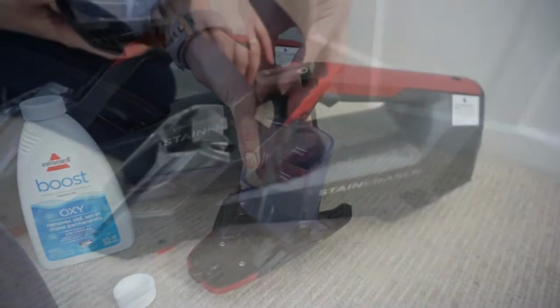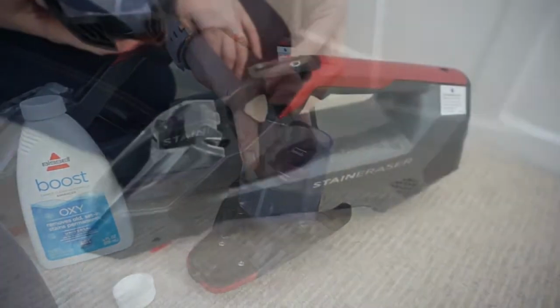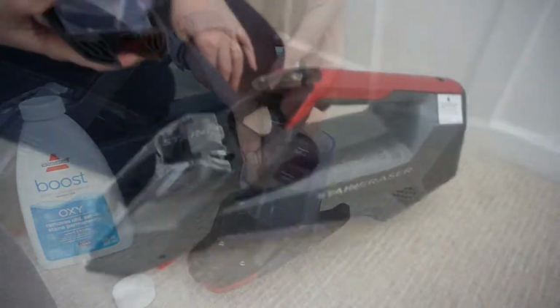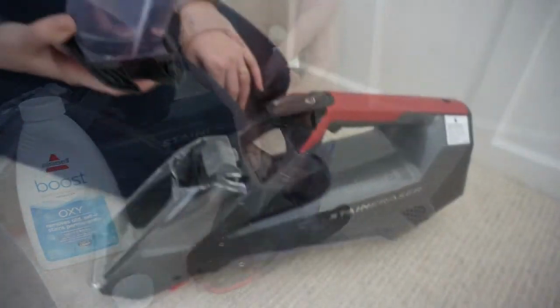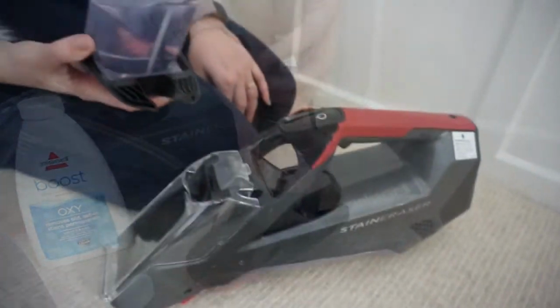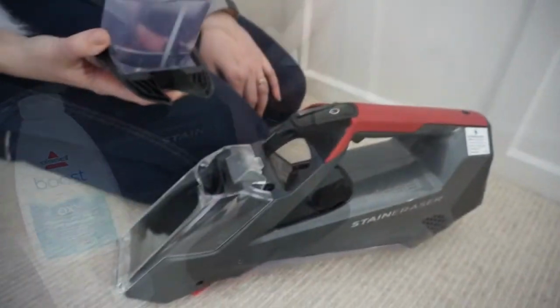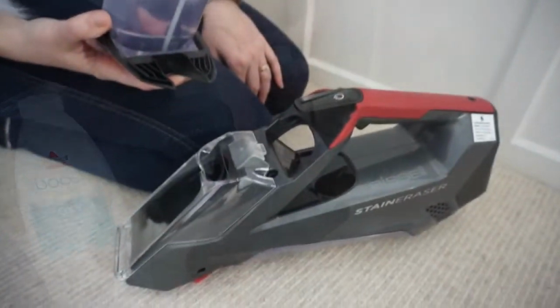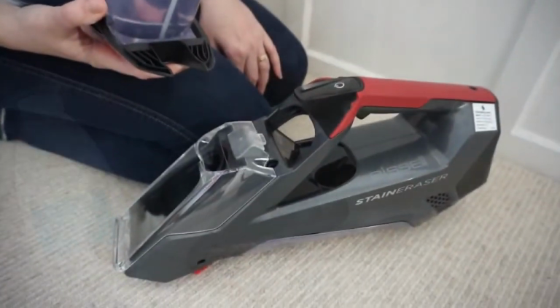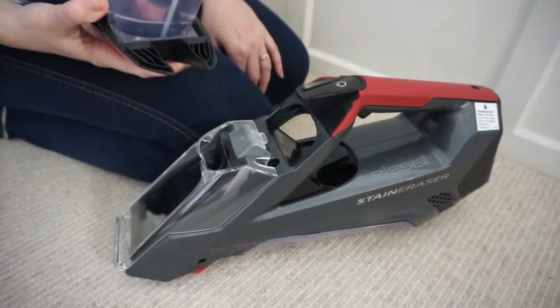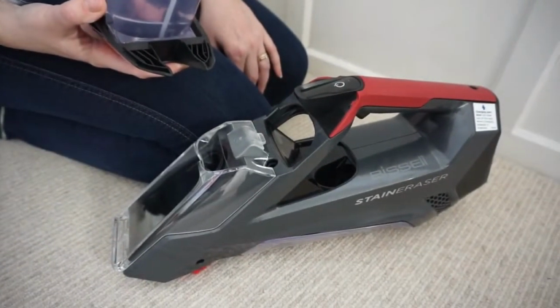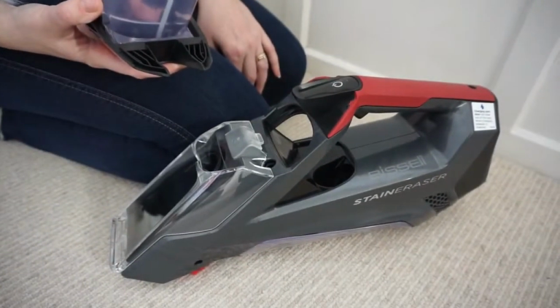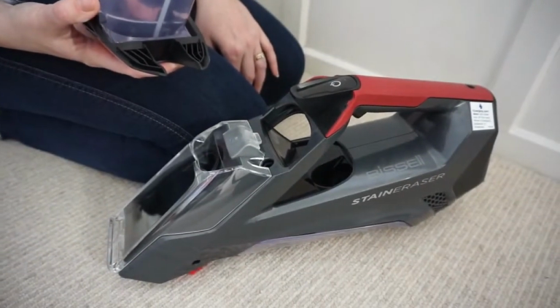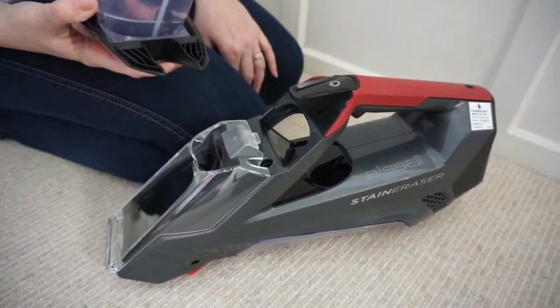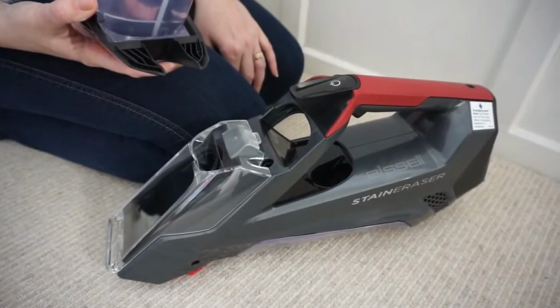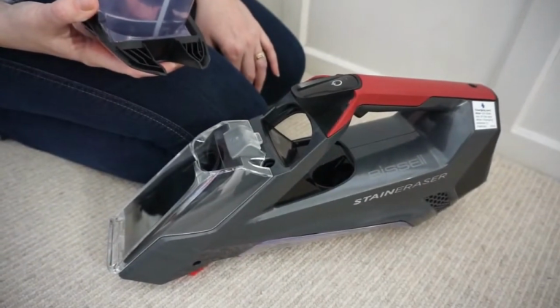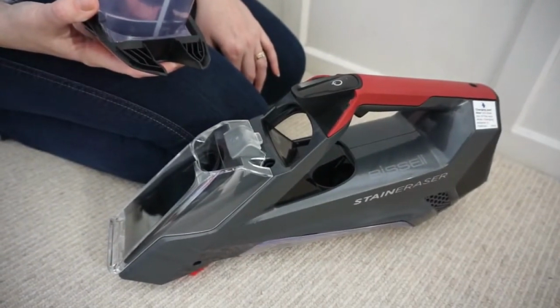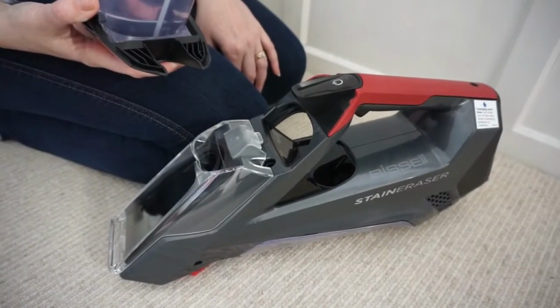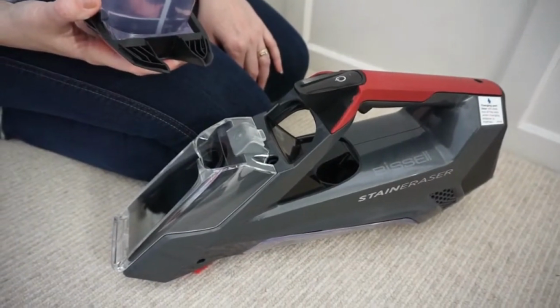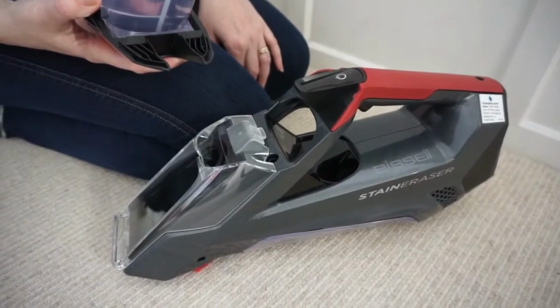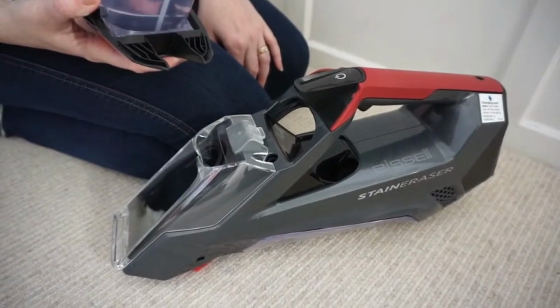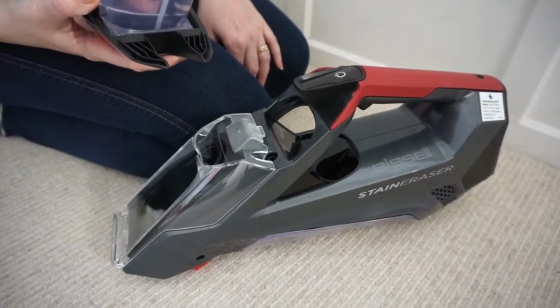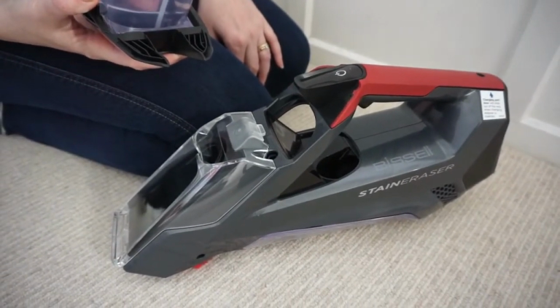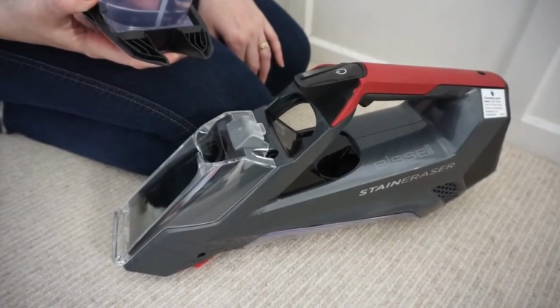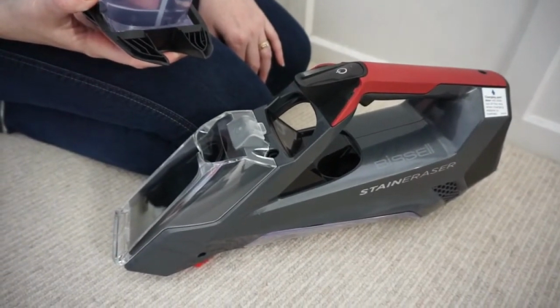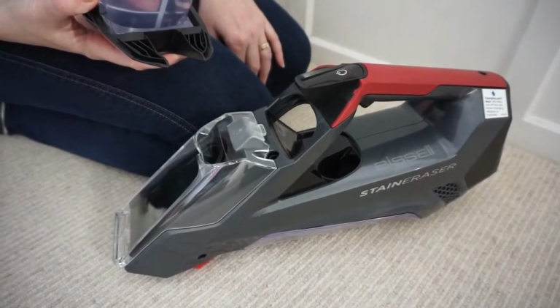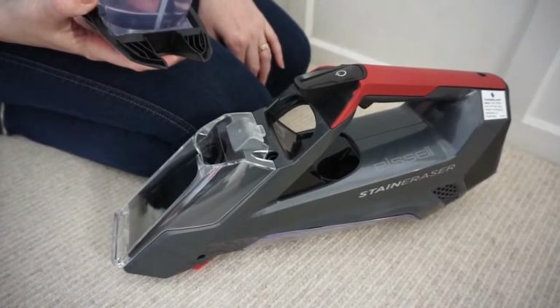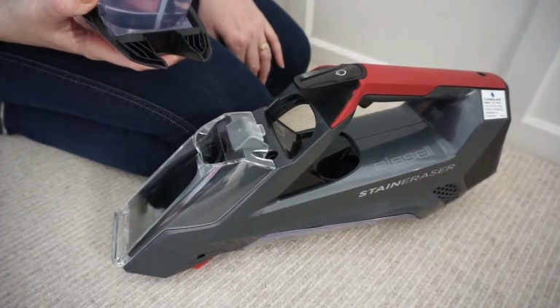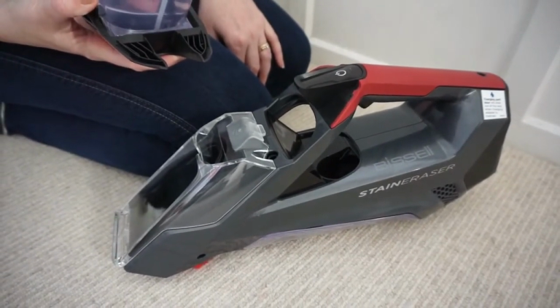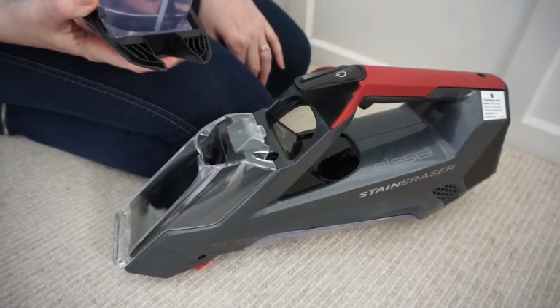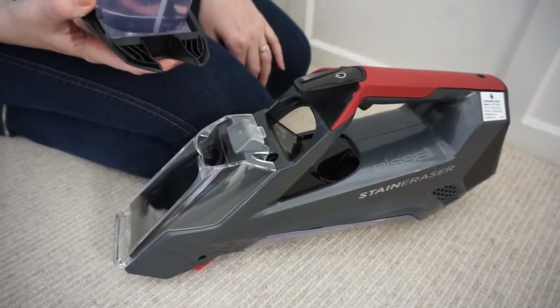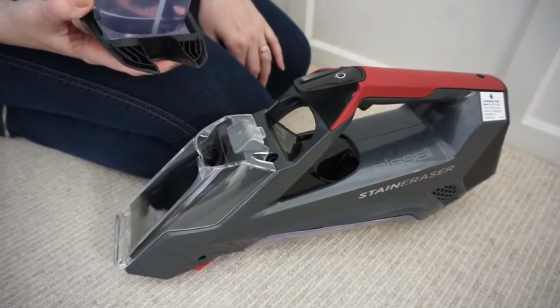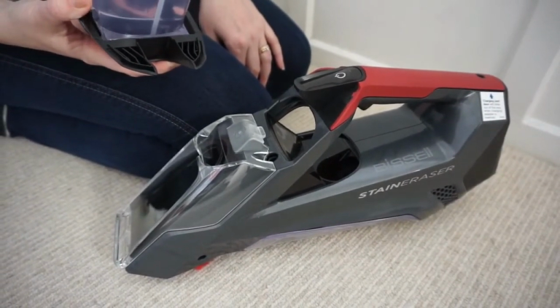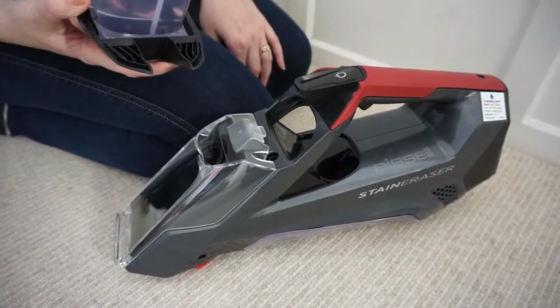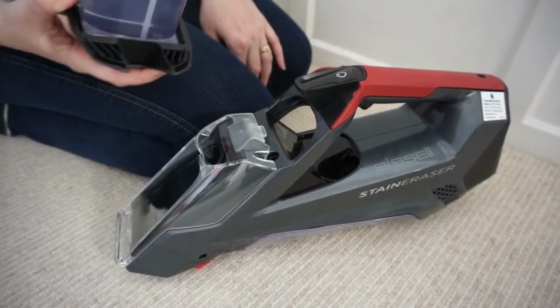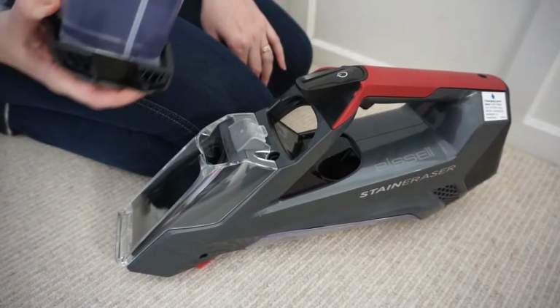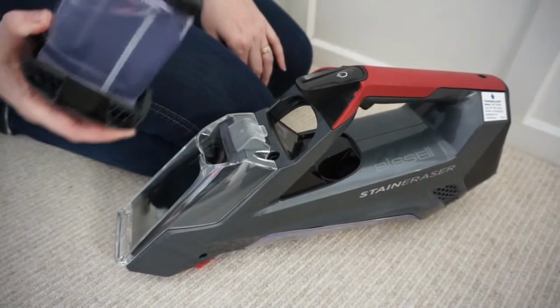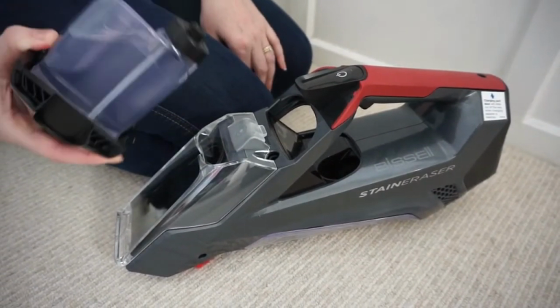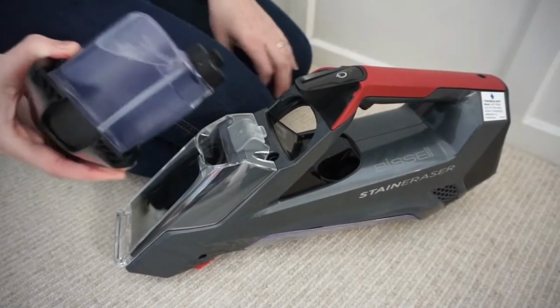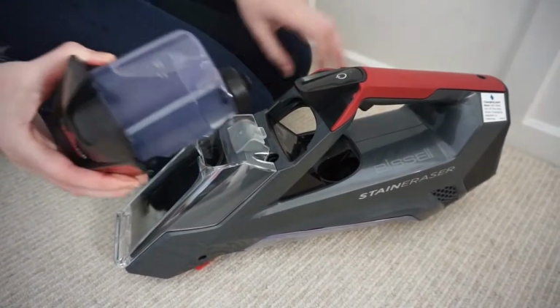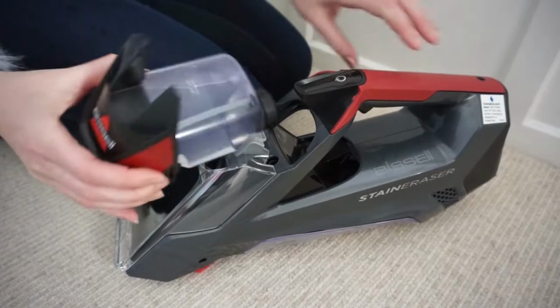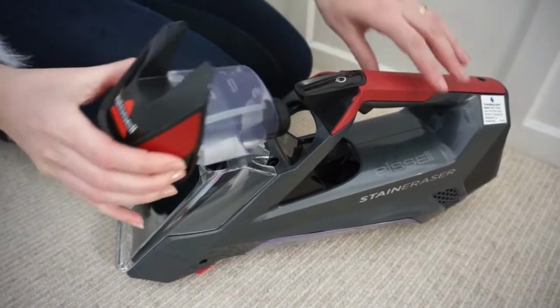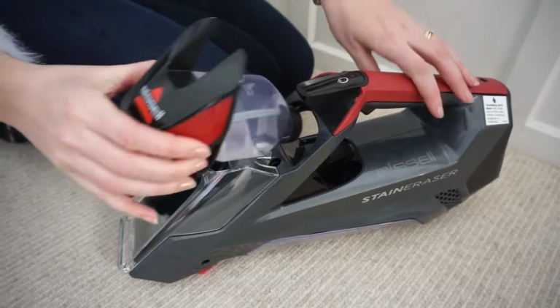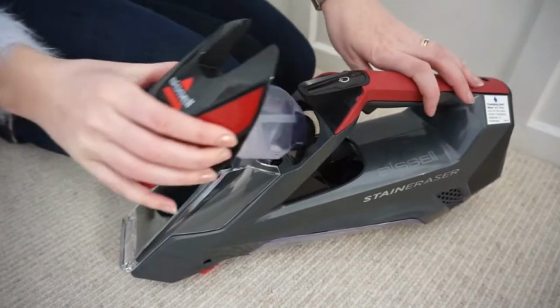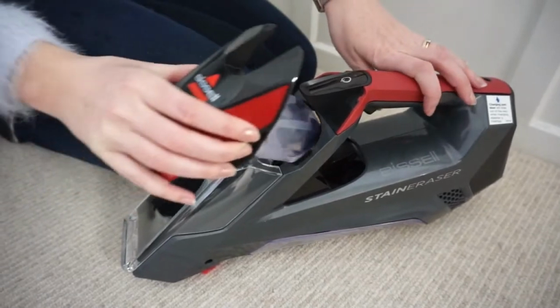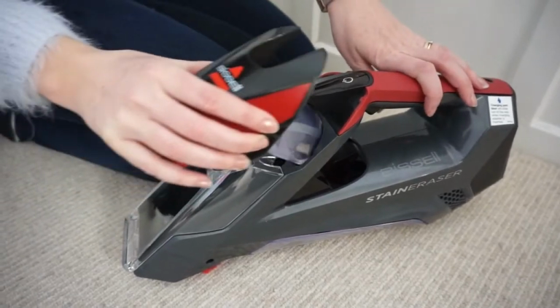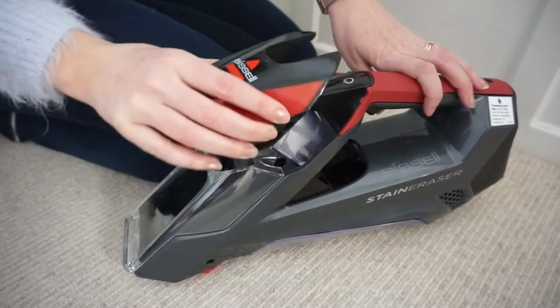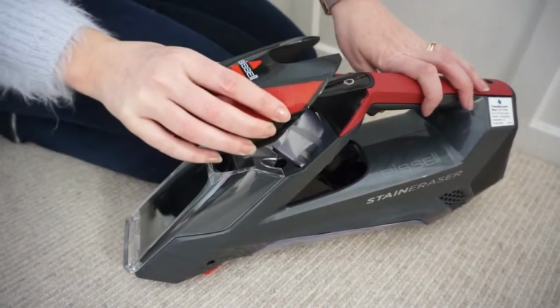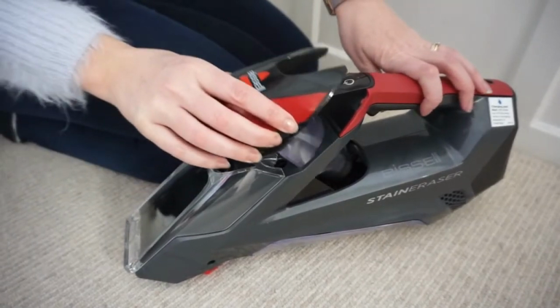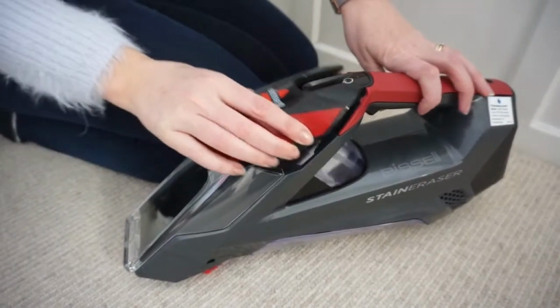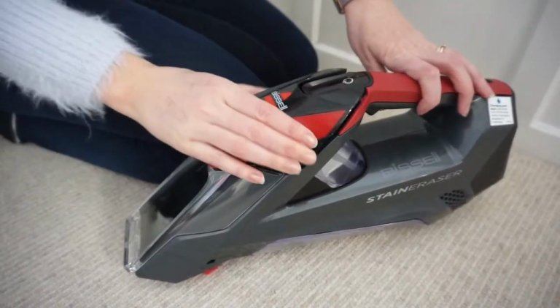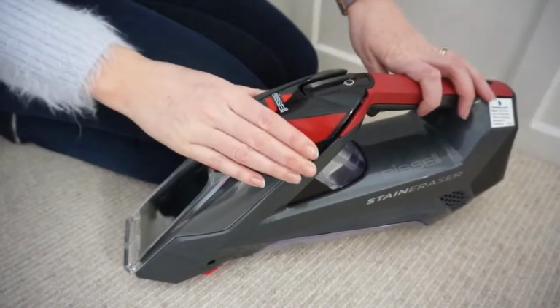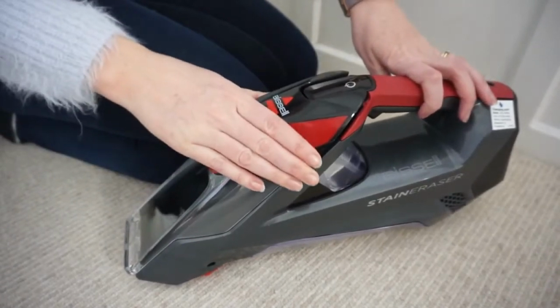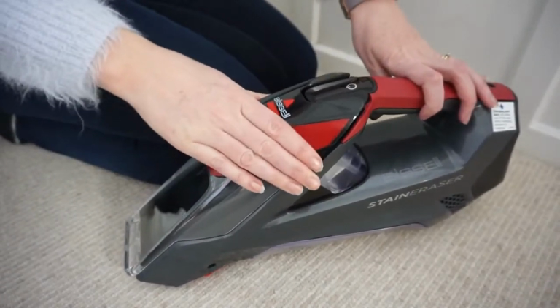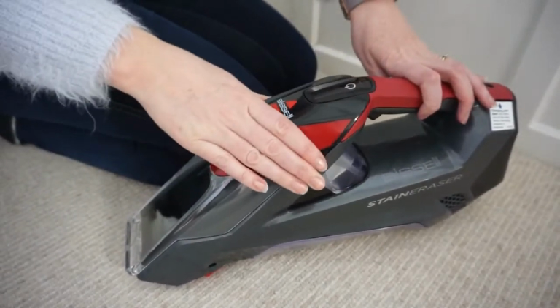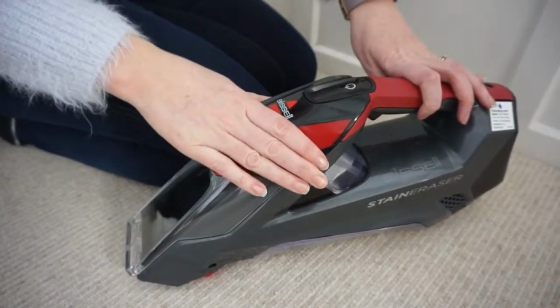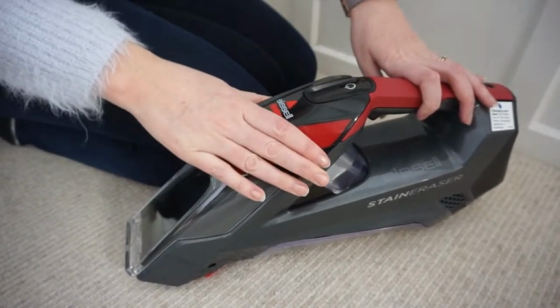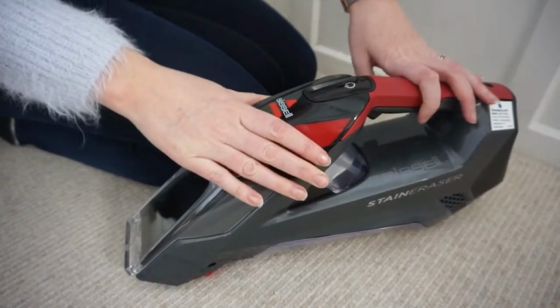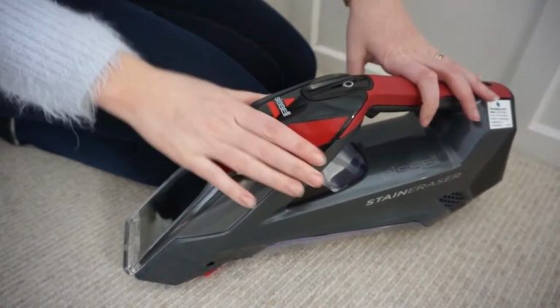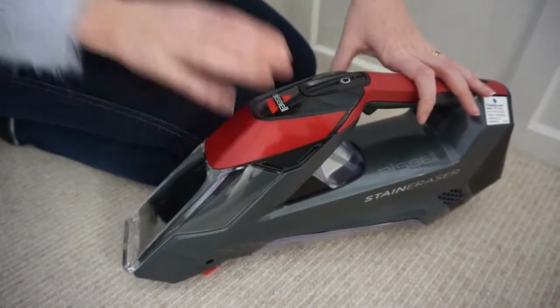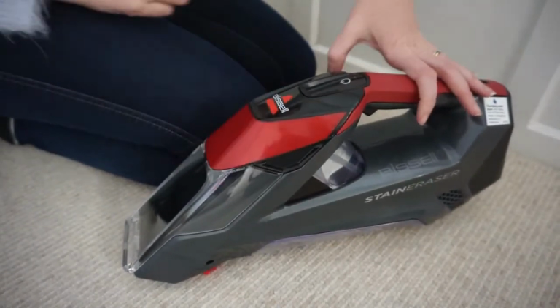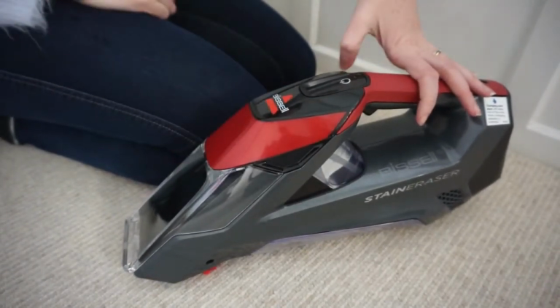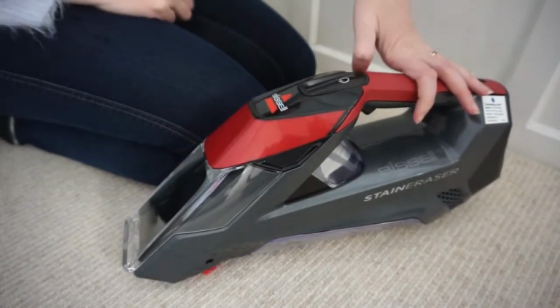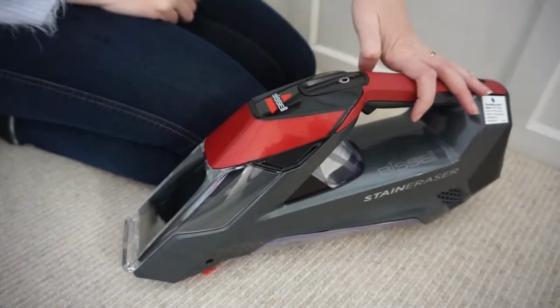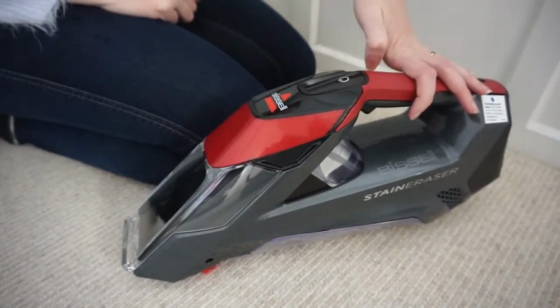Once this is filled up you can insert it into the little chamber here — it clicks in and you're ready to go and start using it.